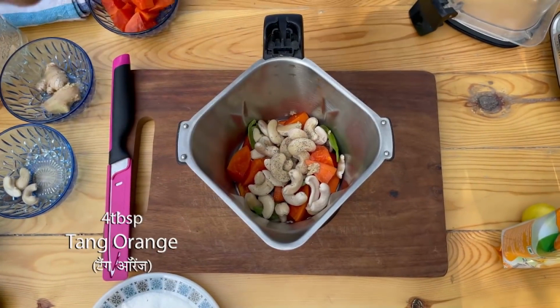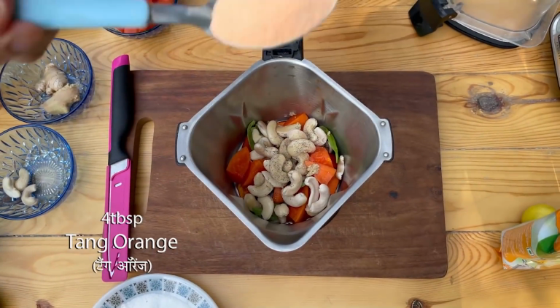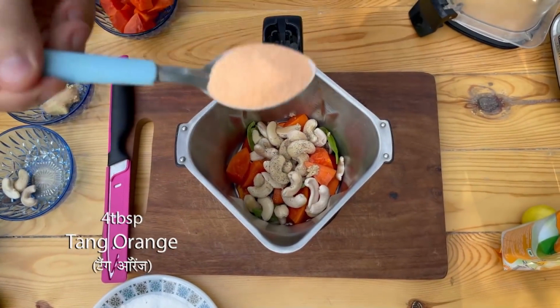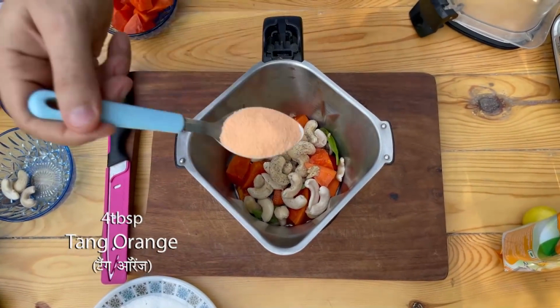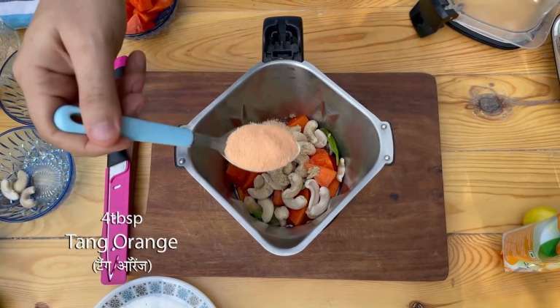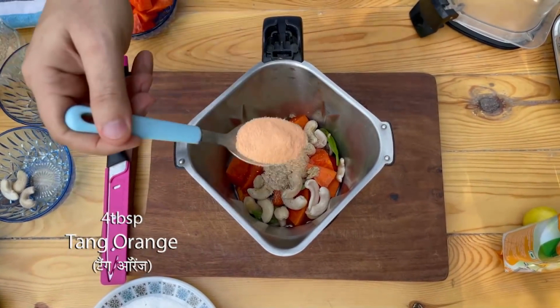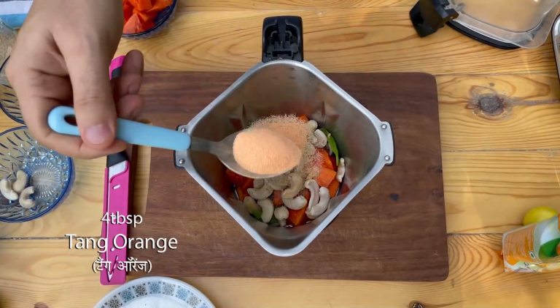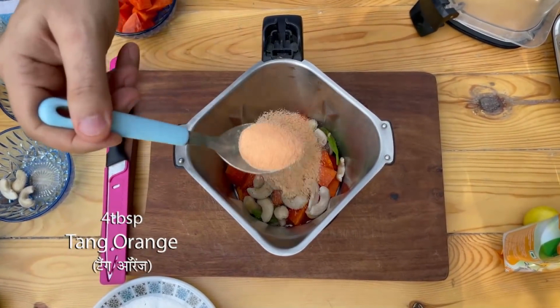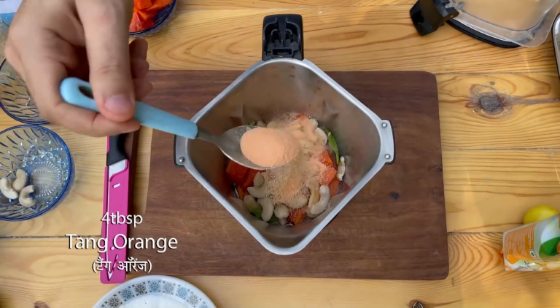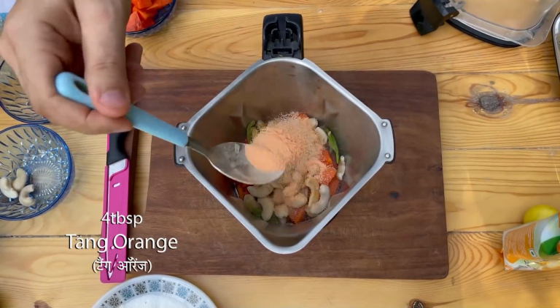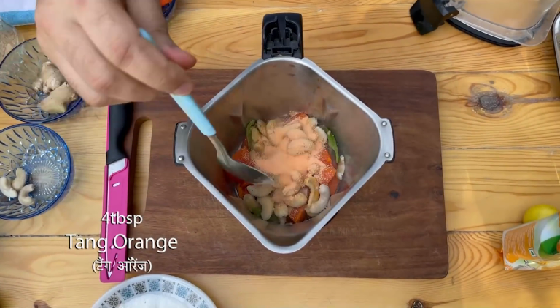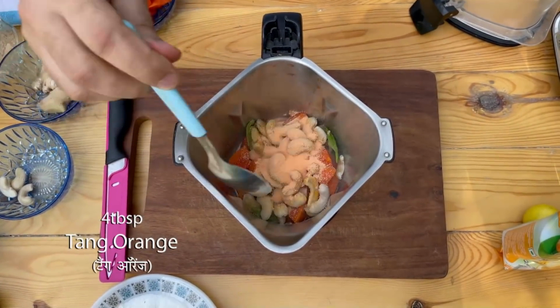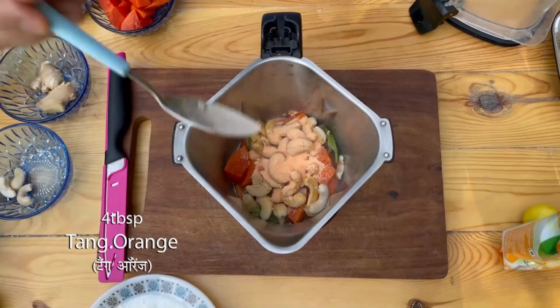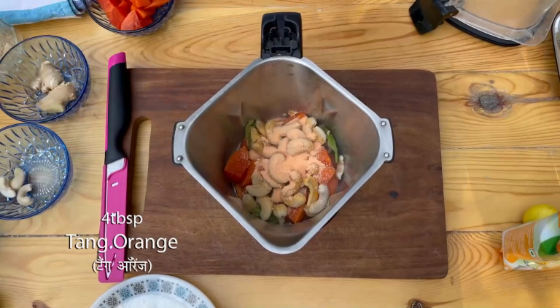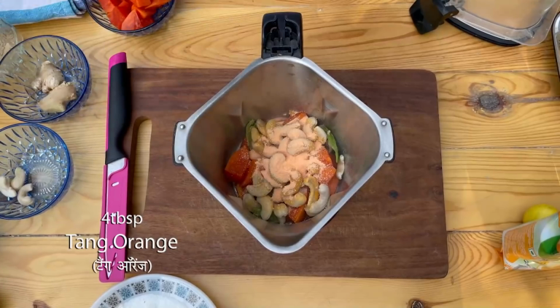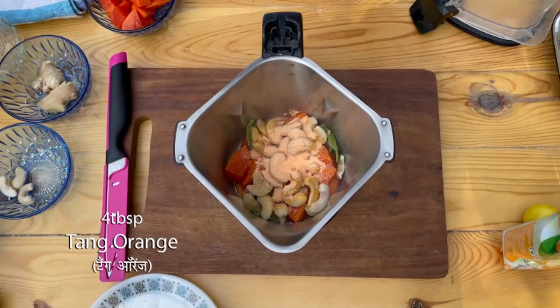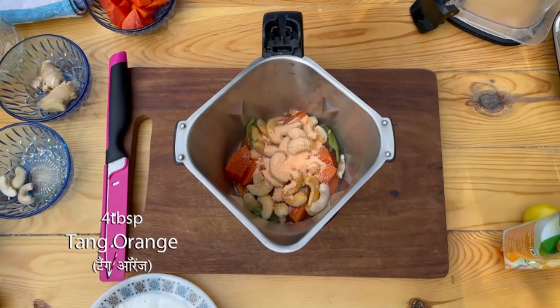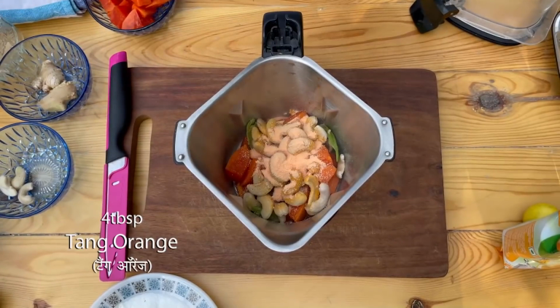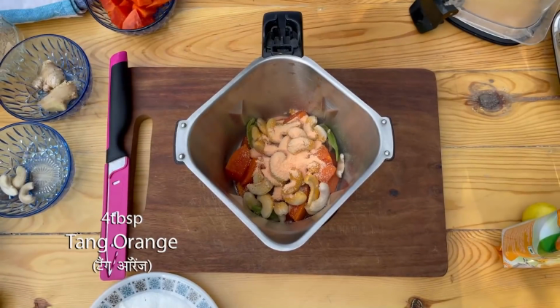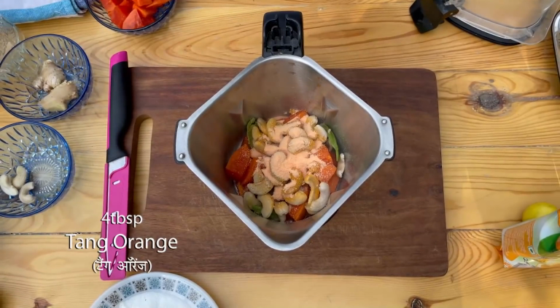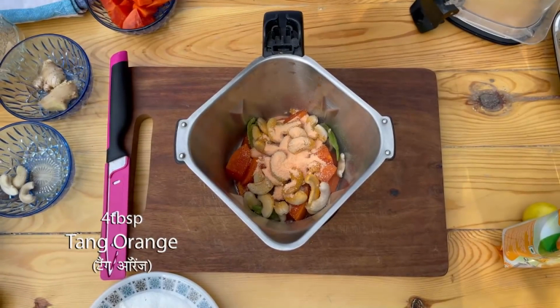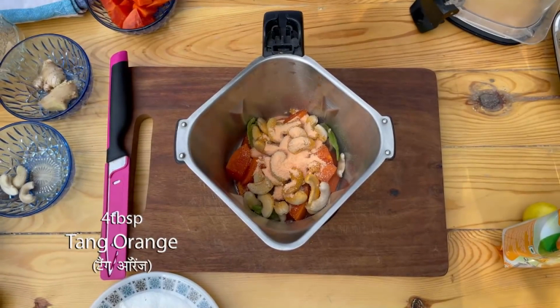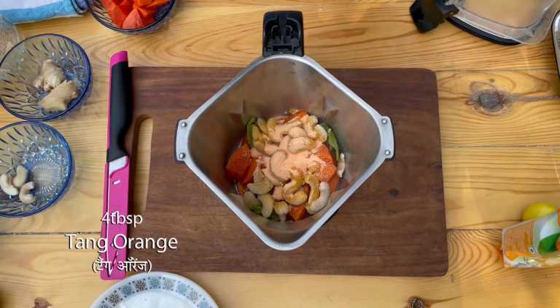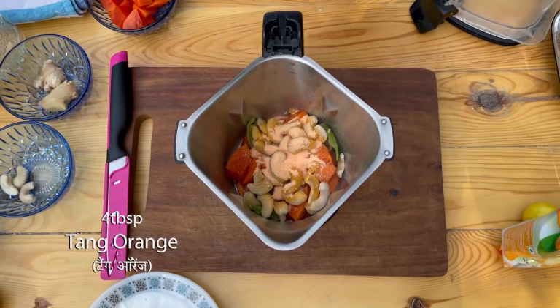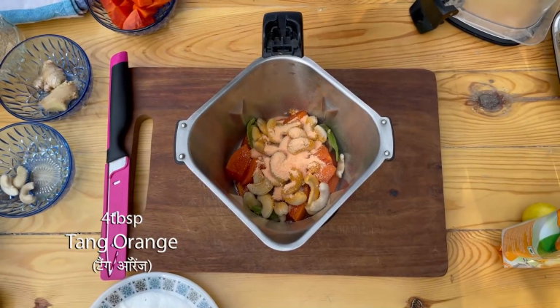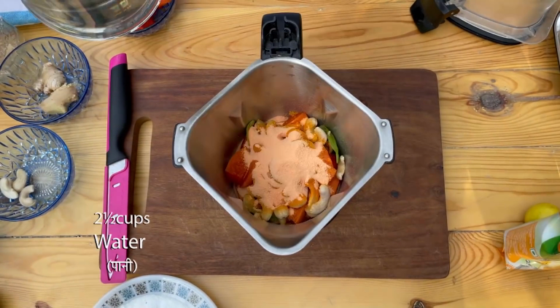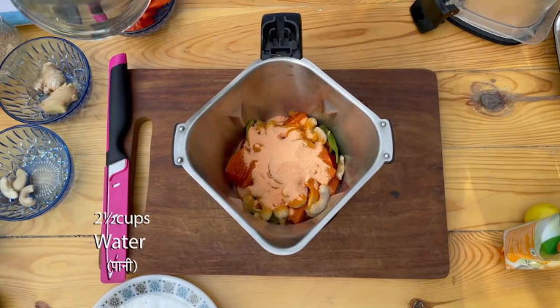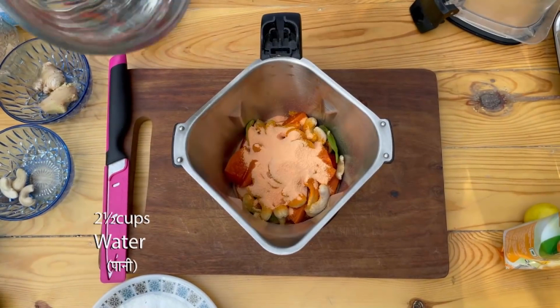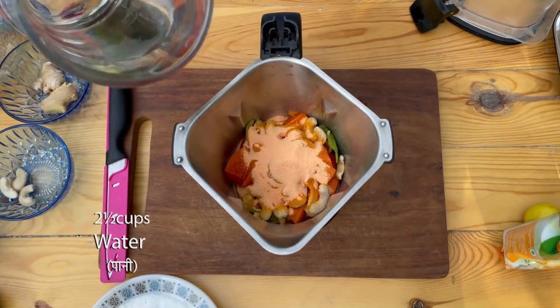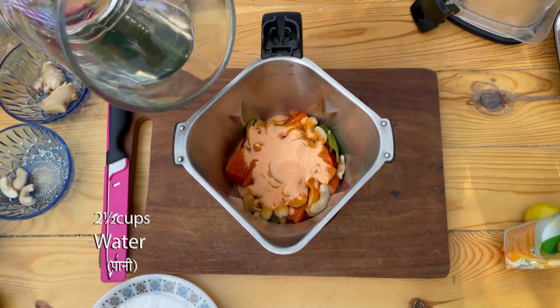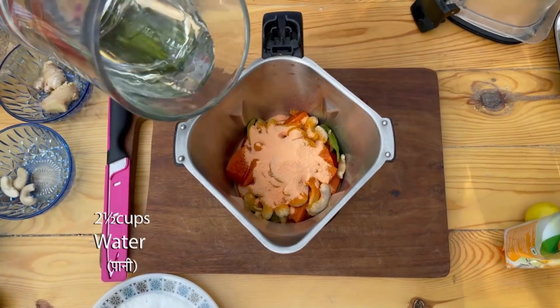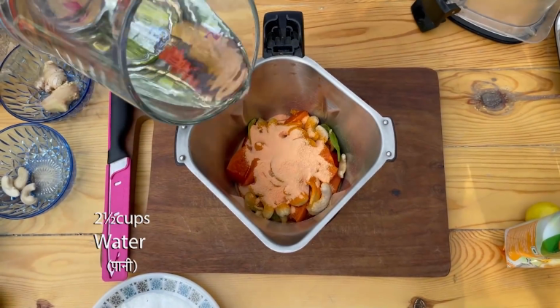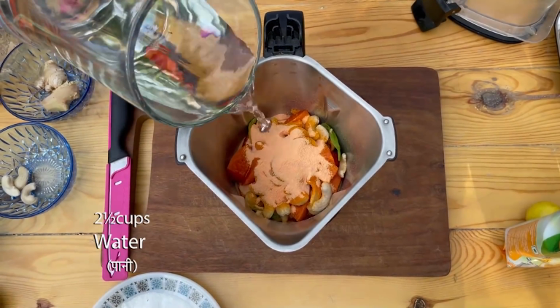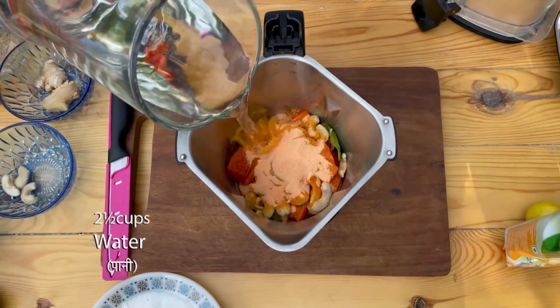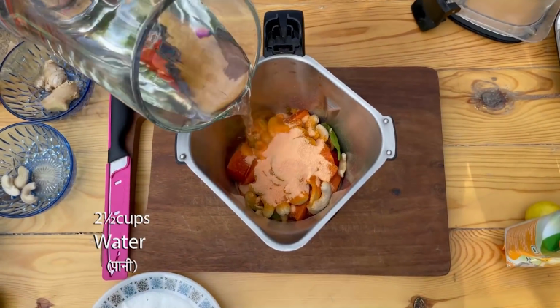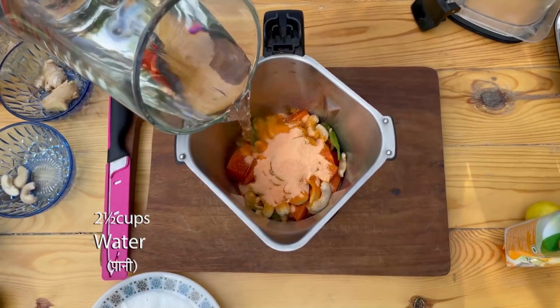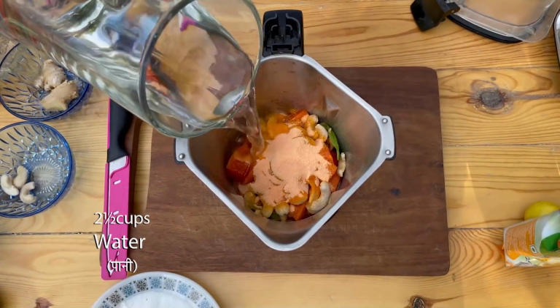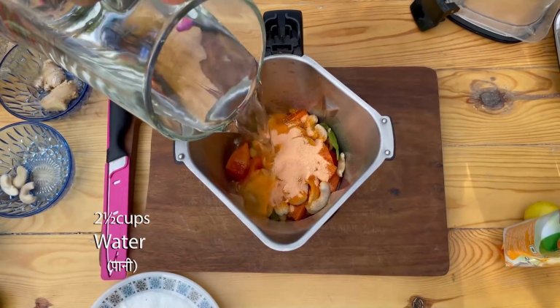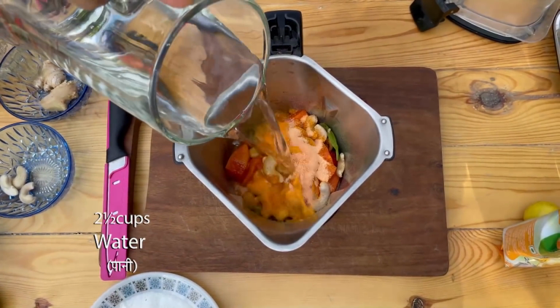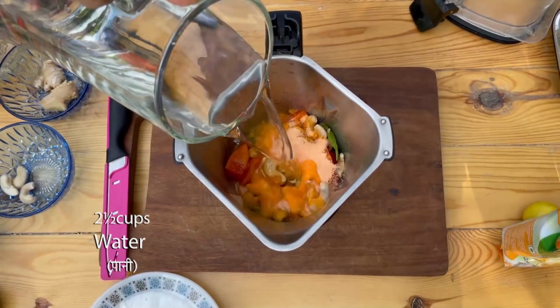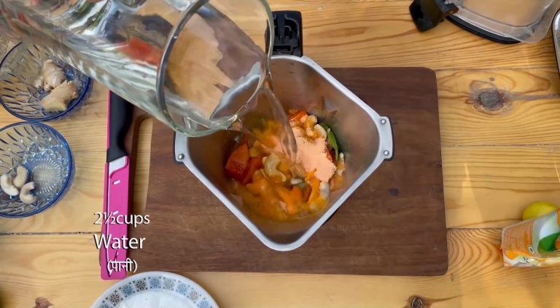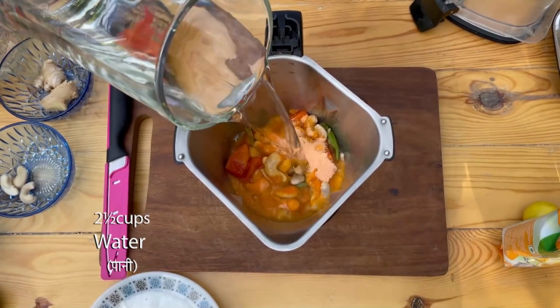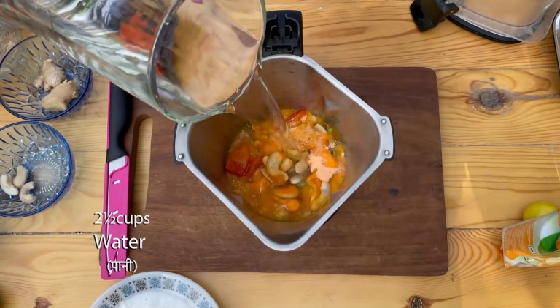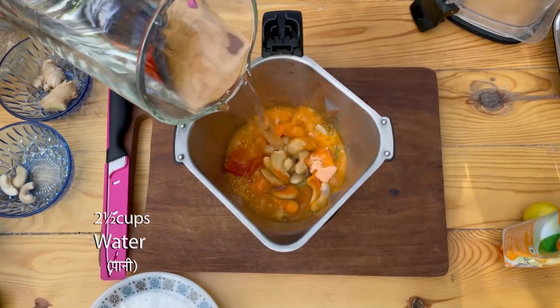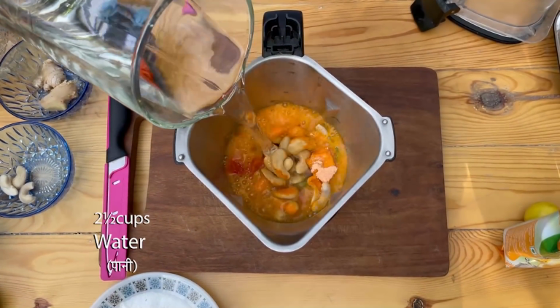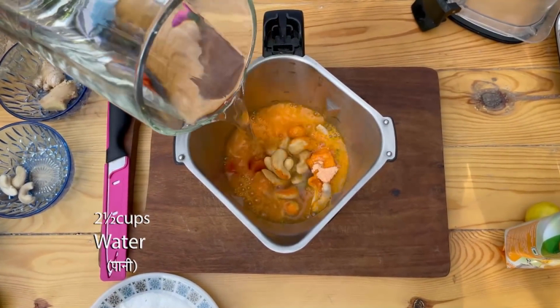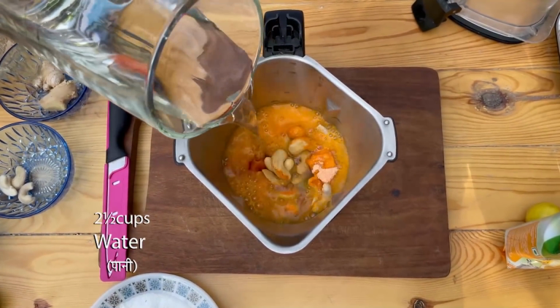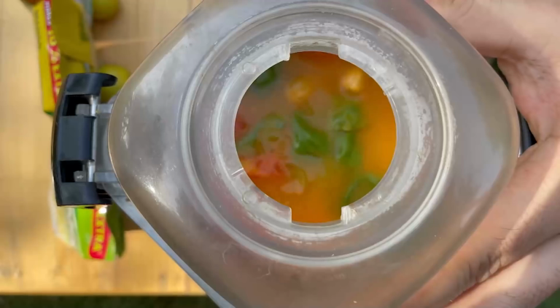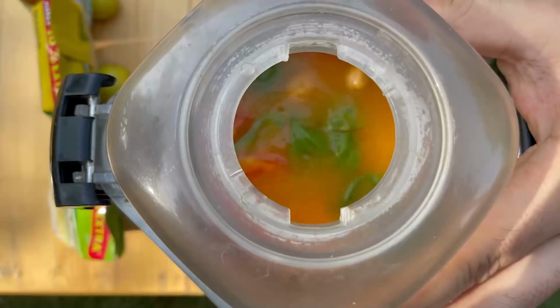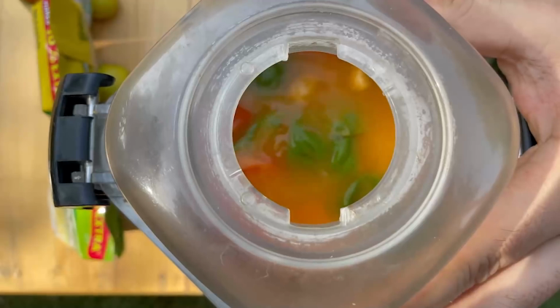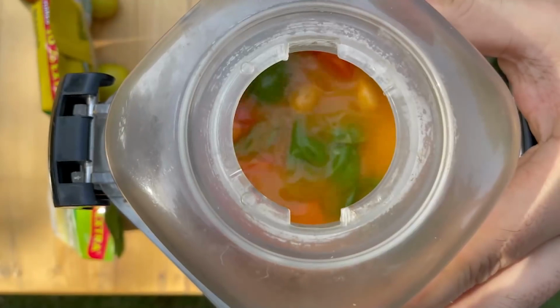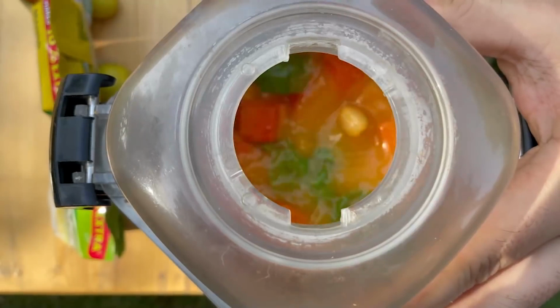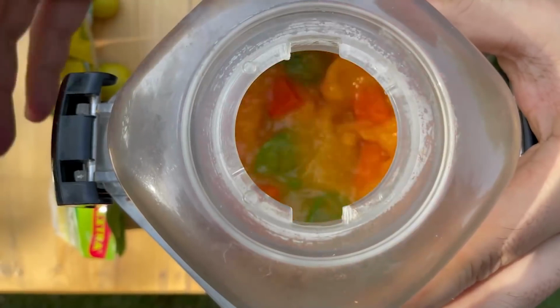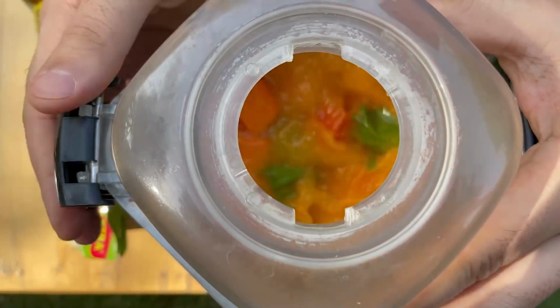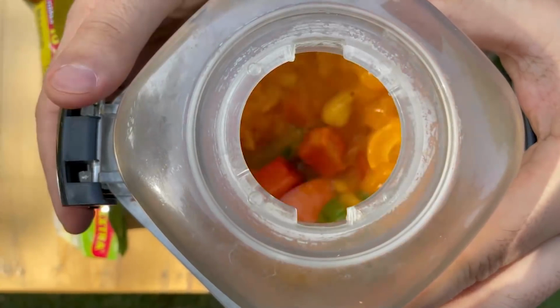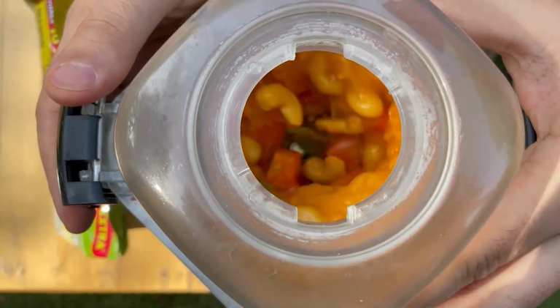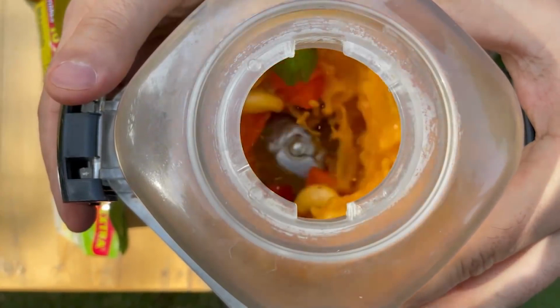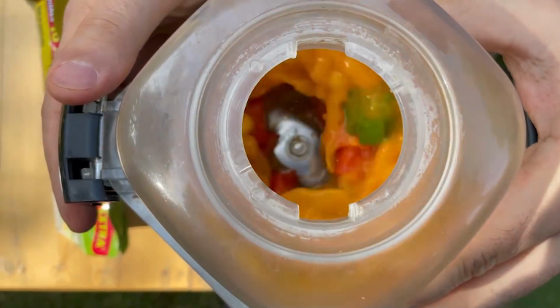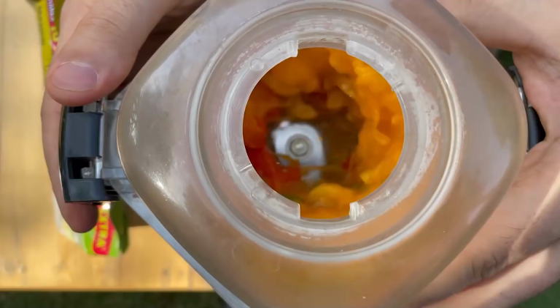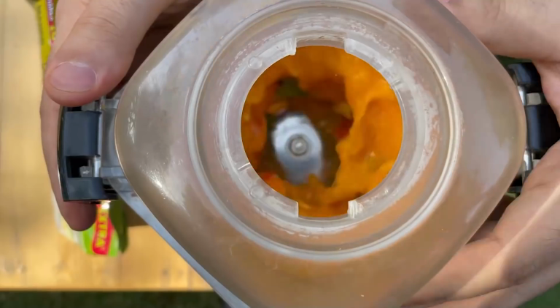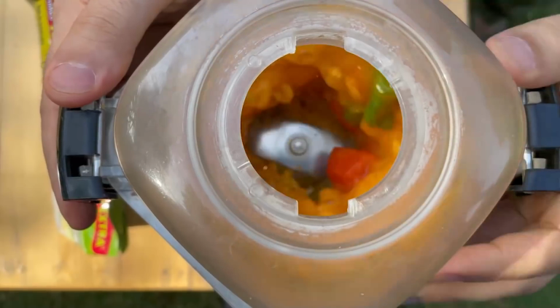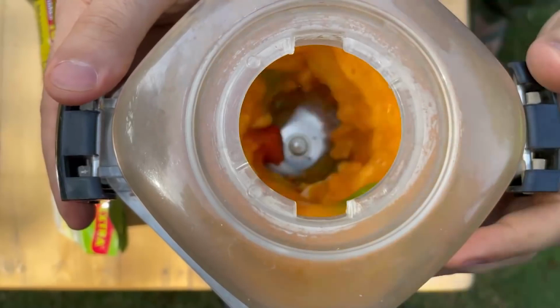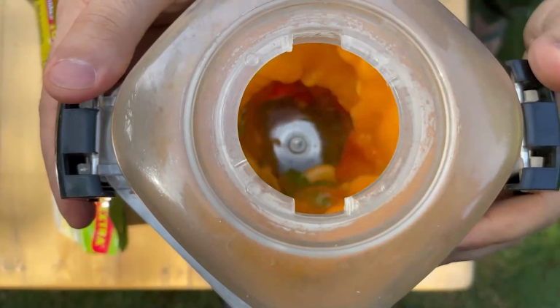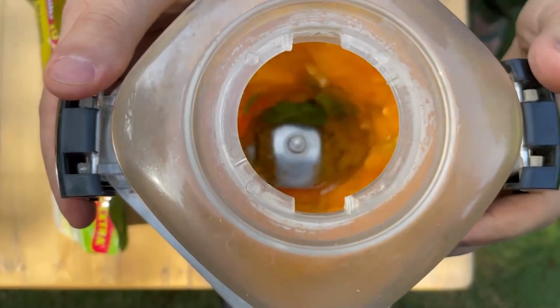And we will add our Tang Orange. Now we will grind it.